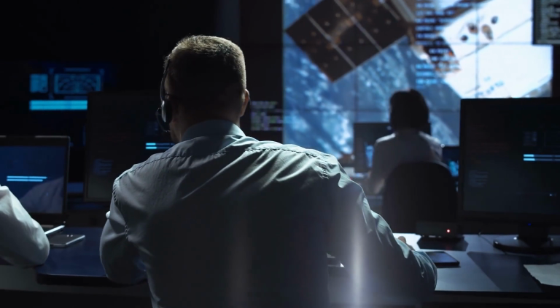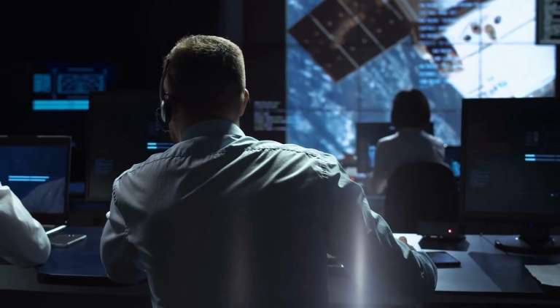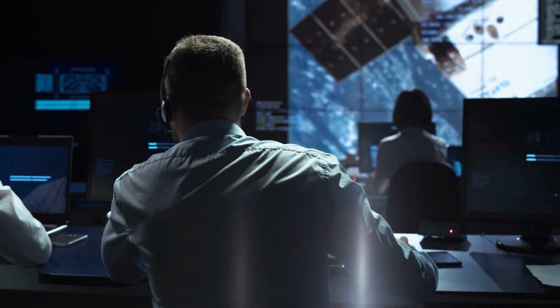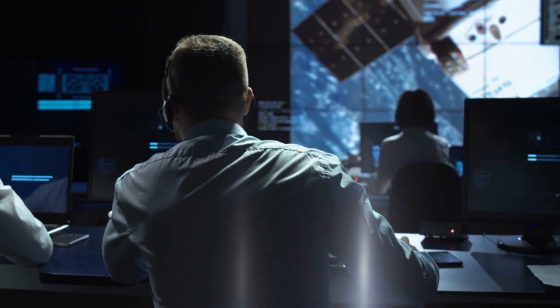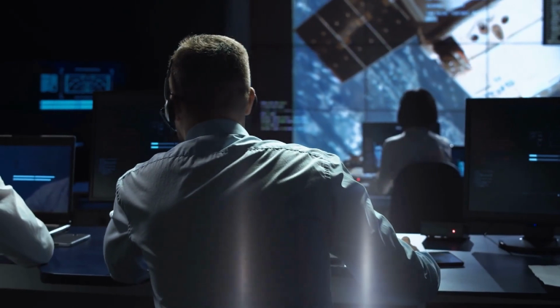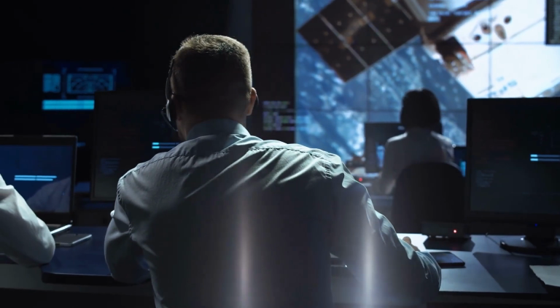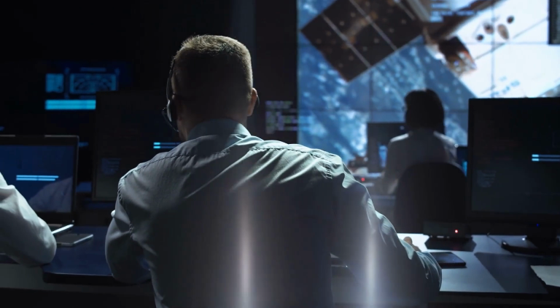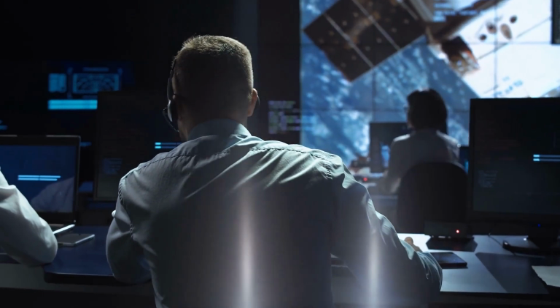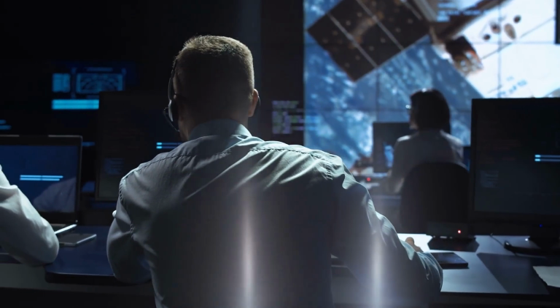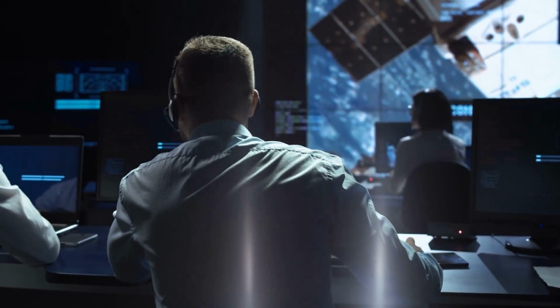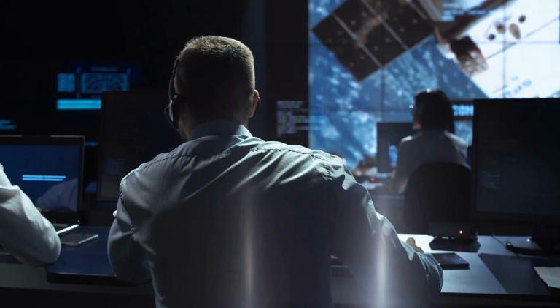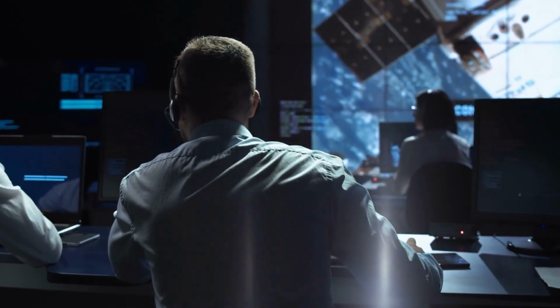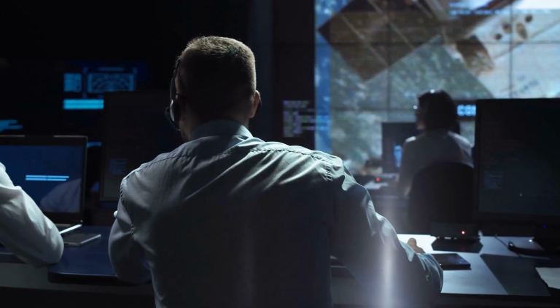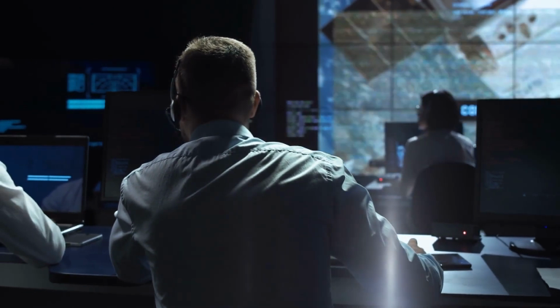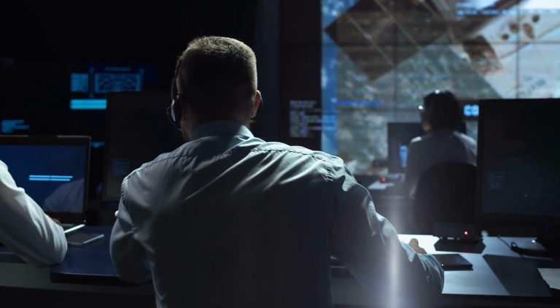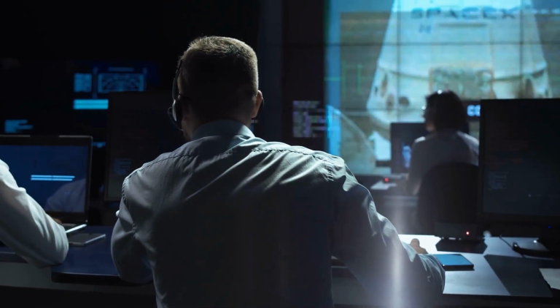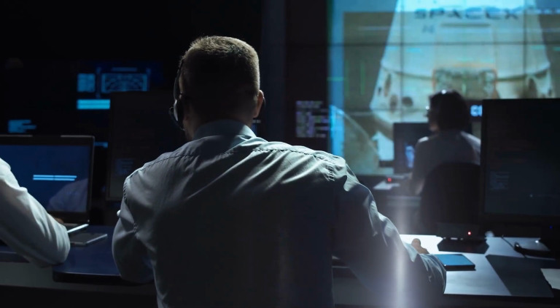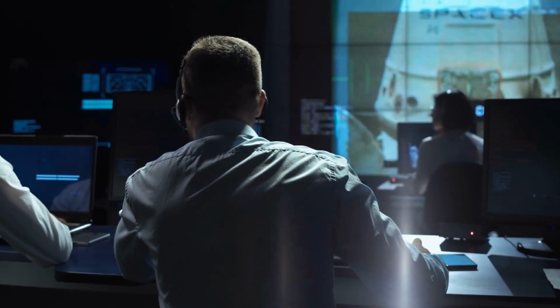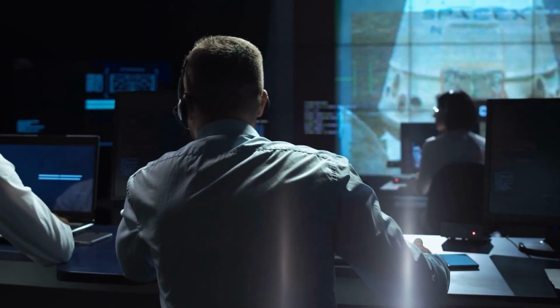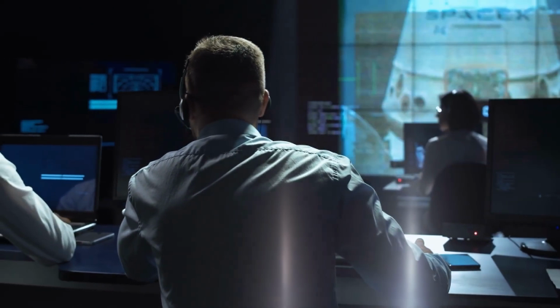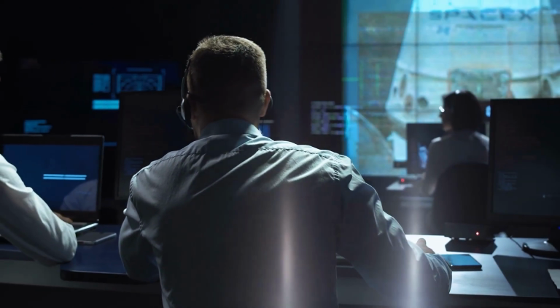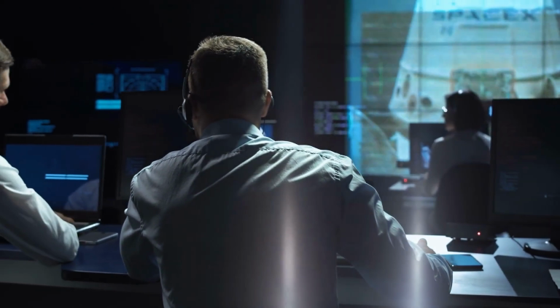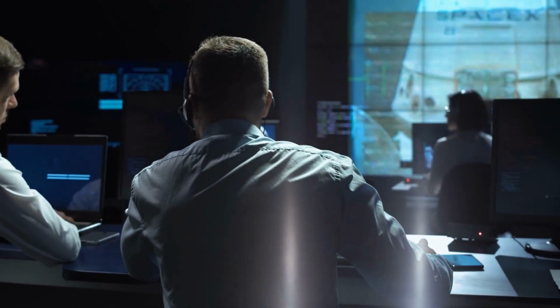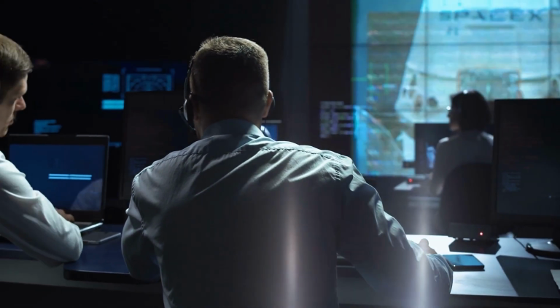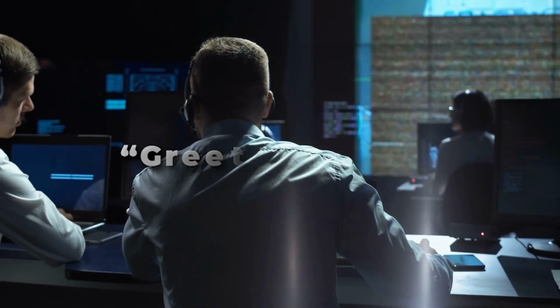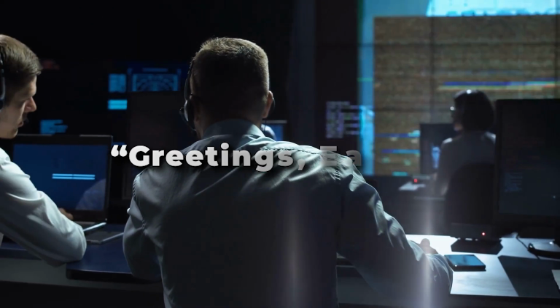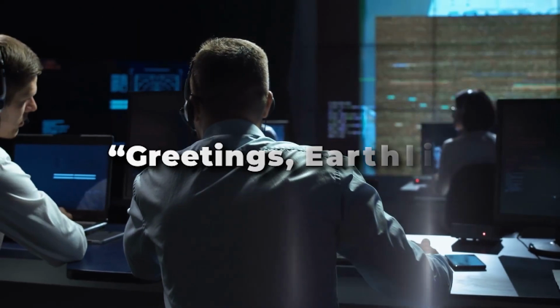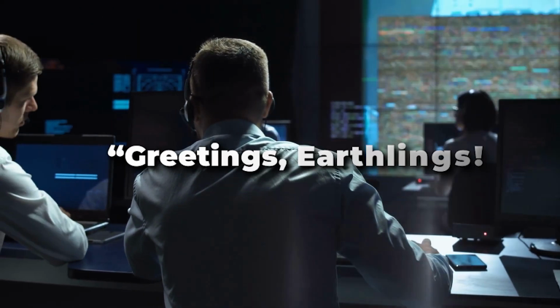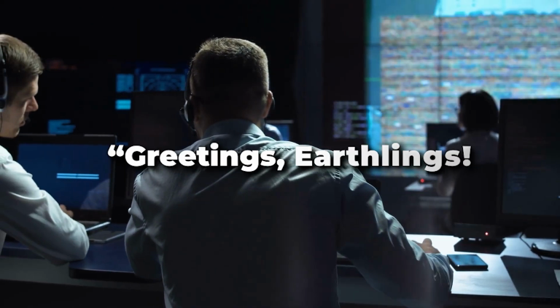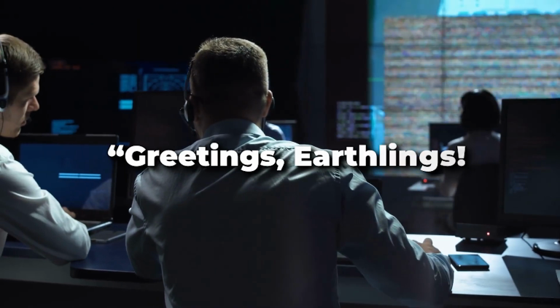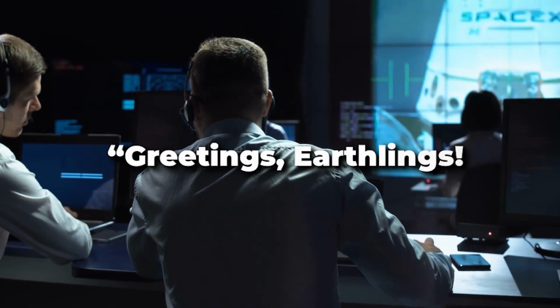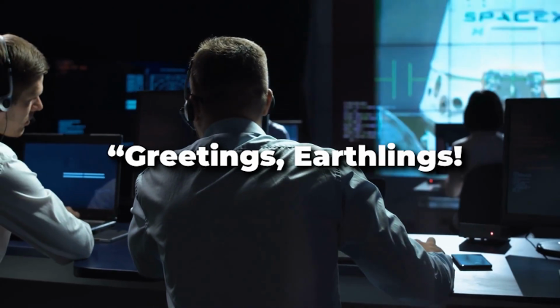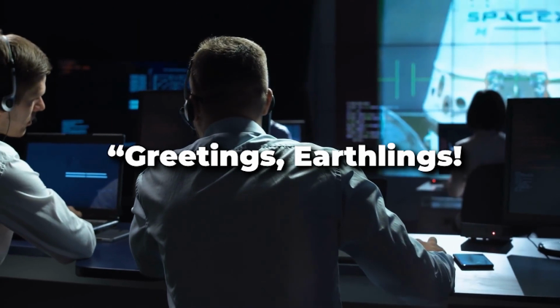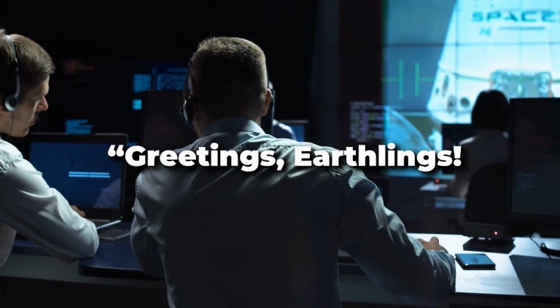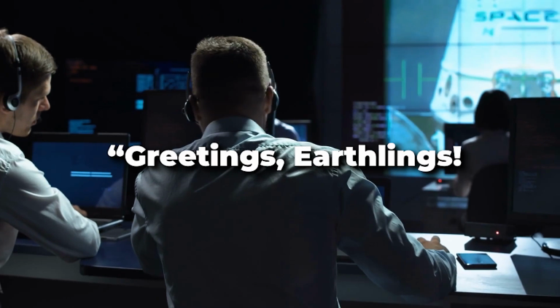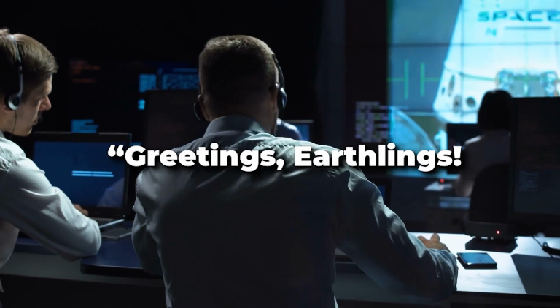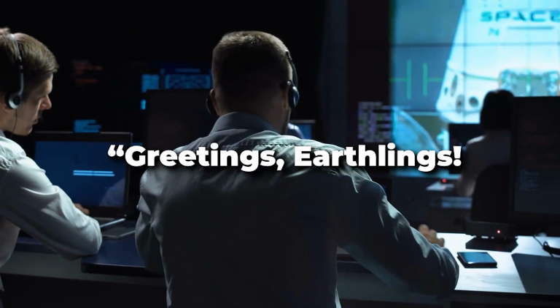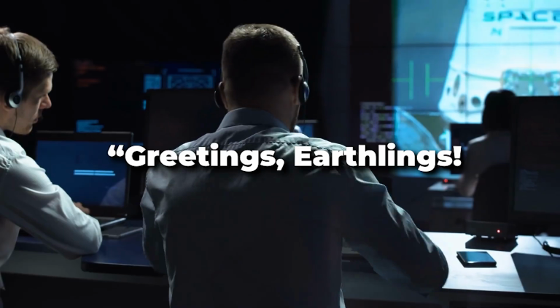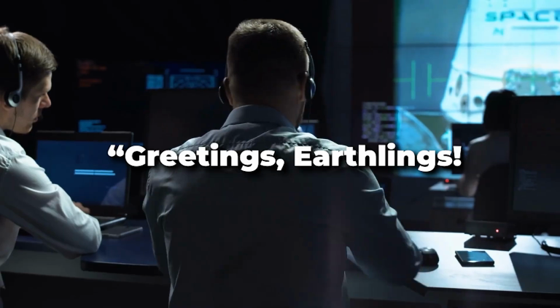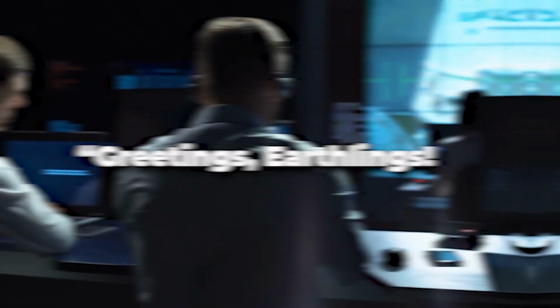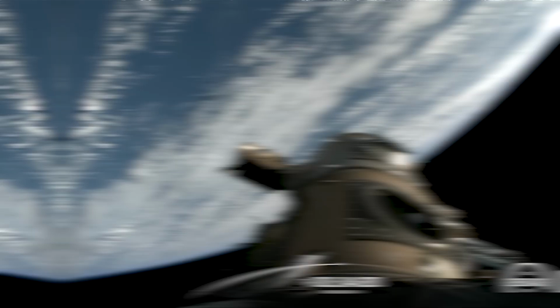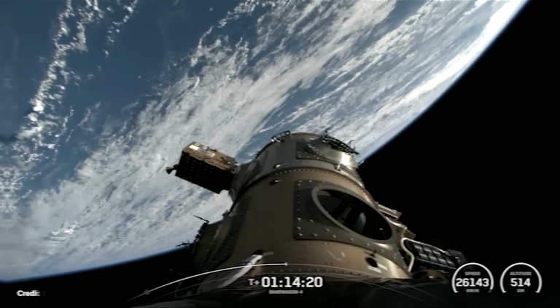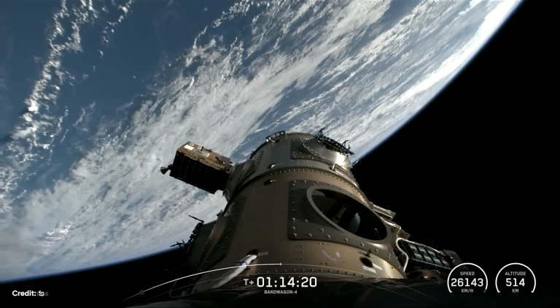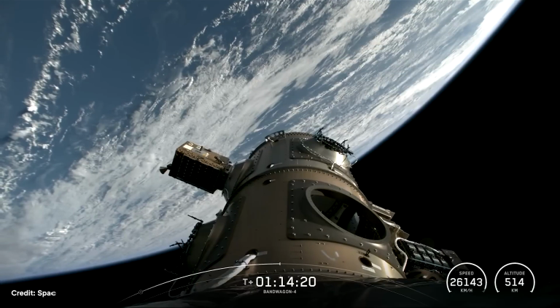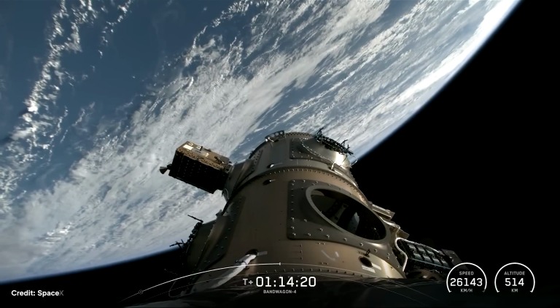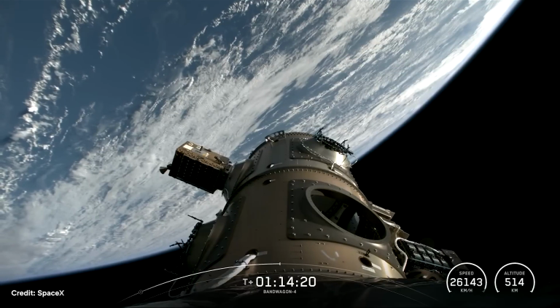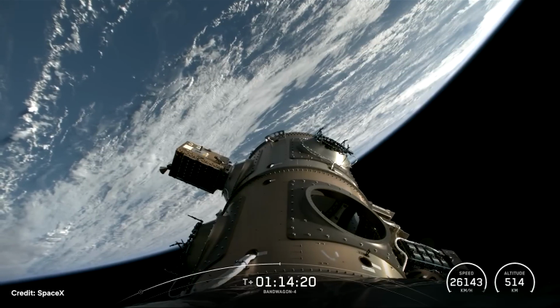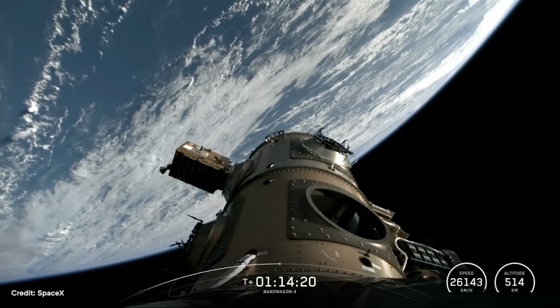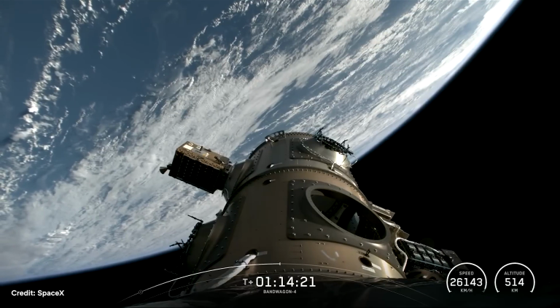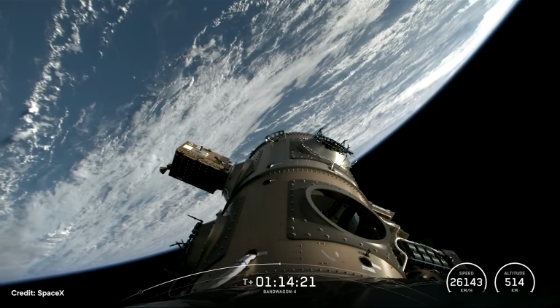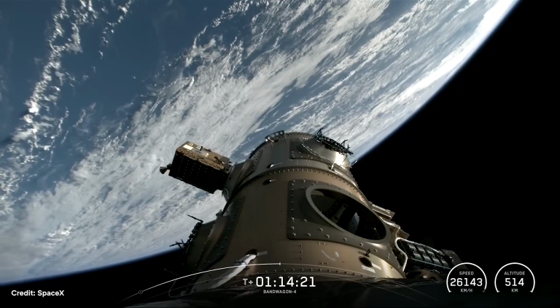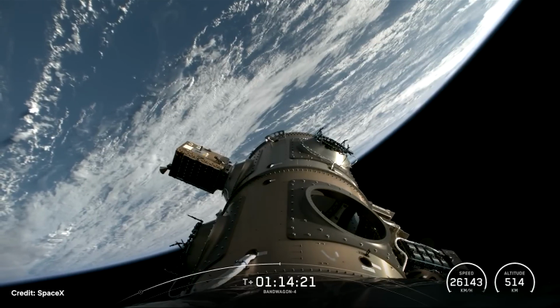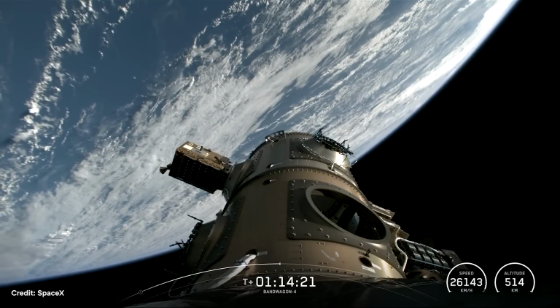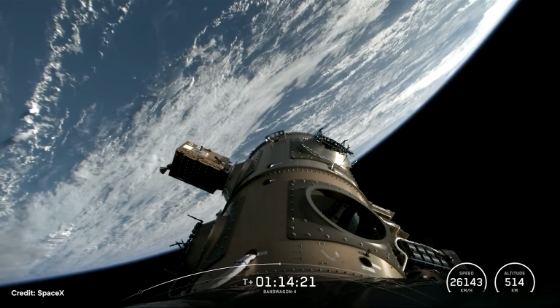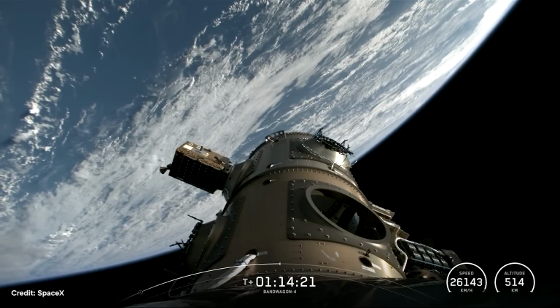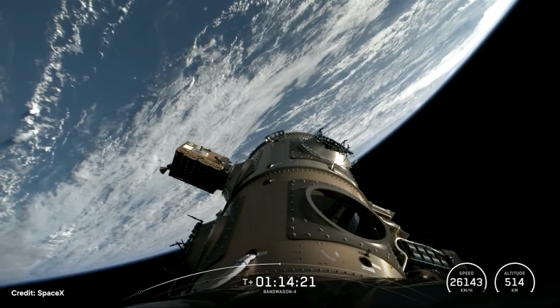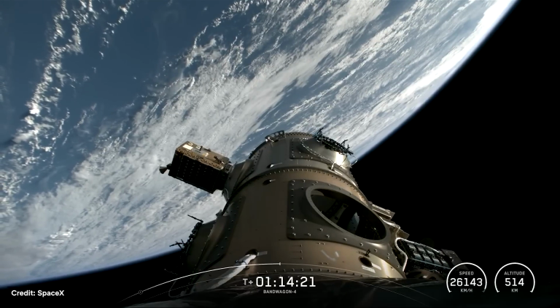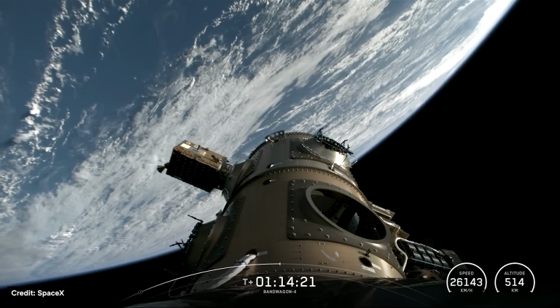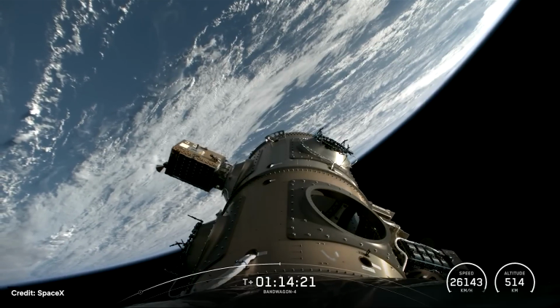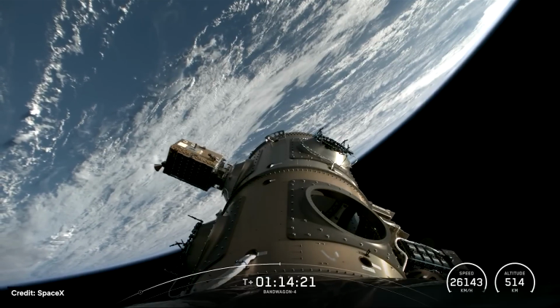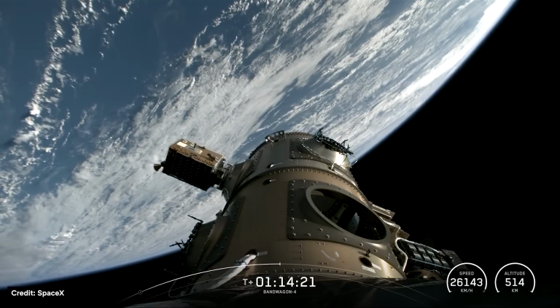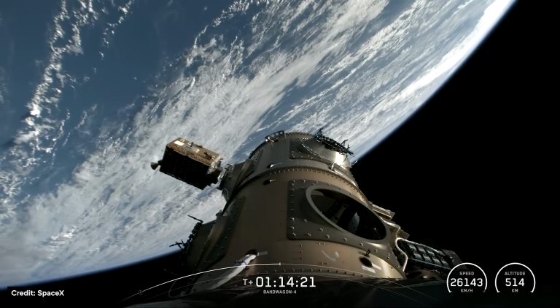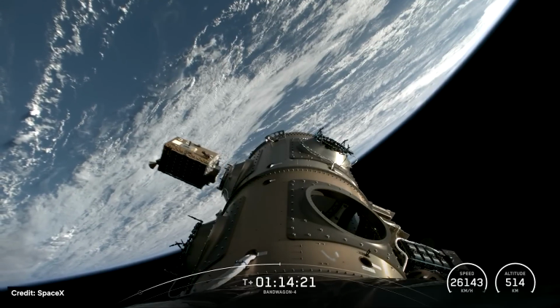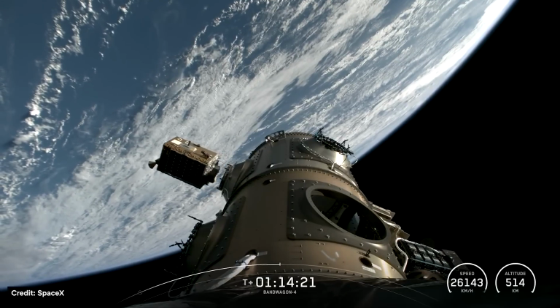And the first line it sent back down was: "Greetings, Earthlings!" This is where the new era of AI had begun.